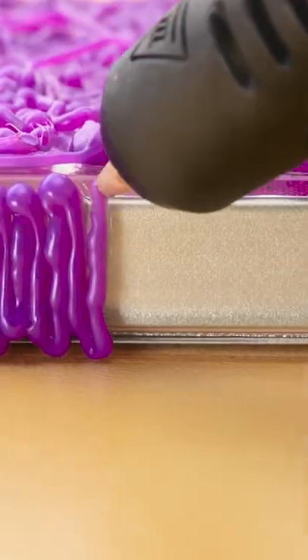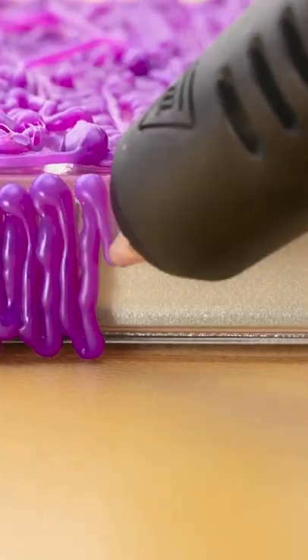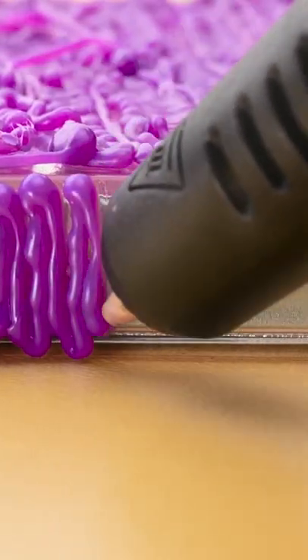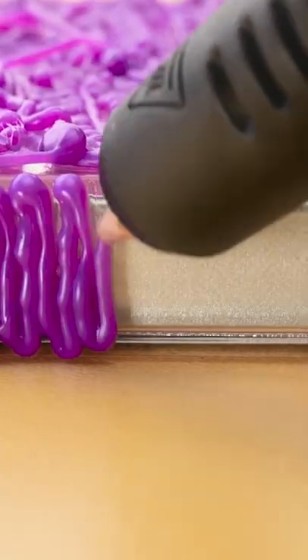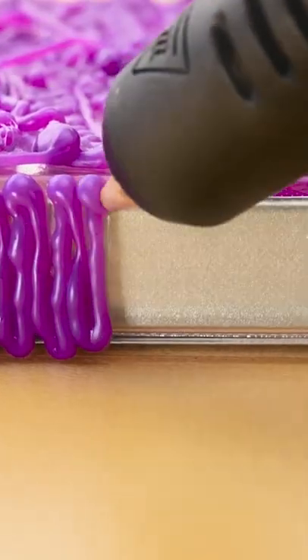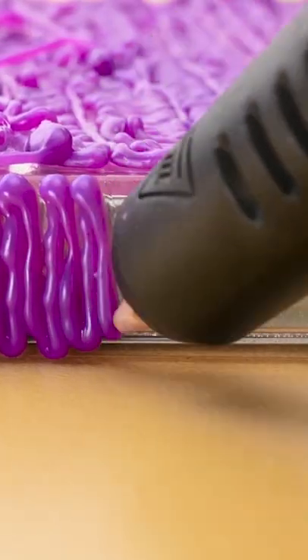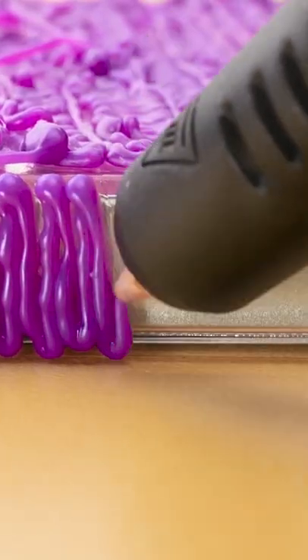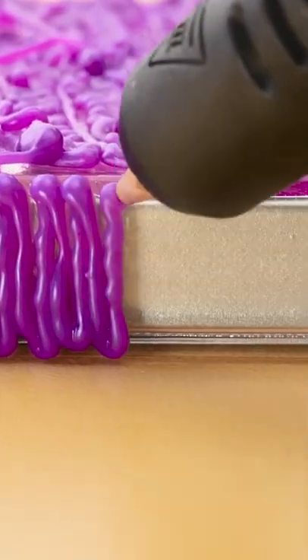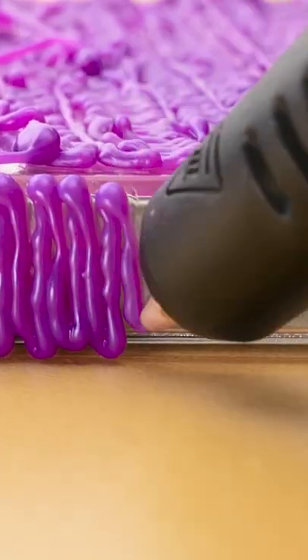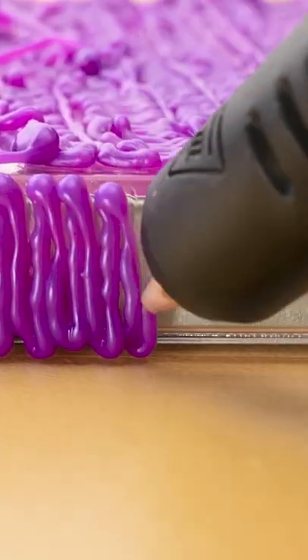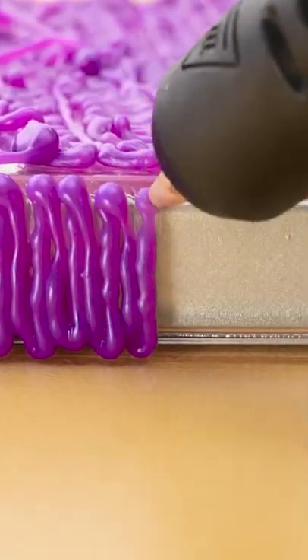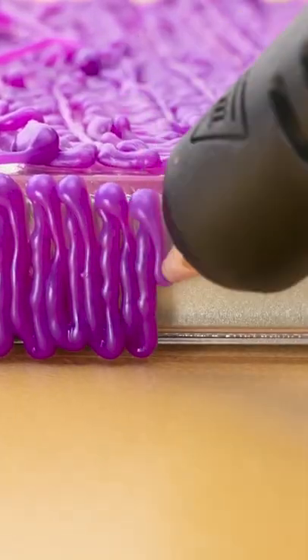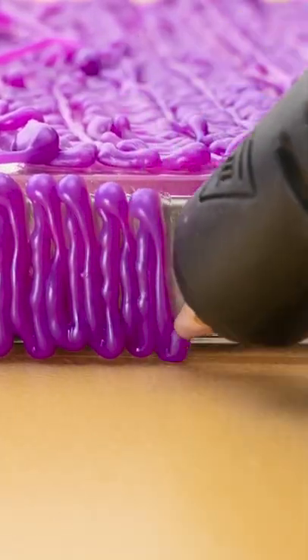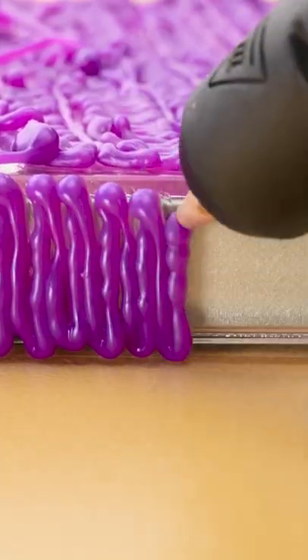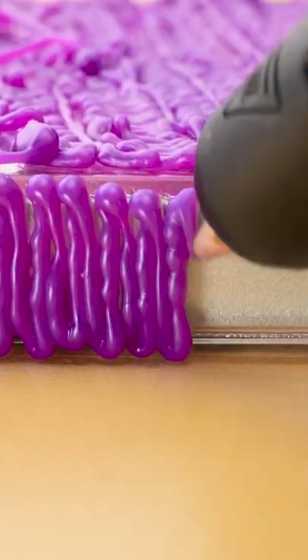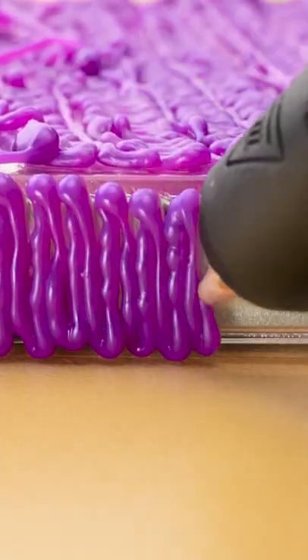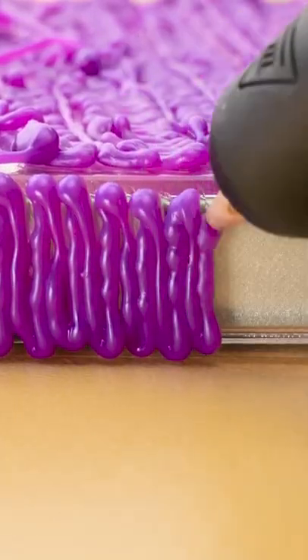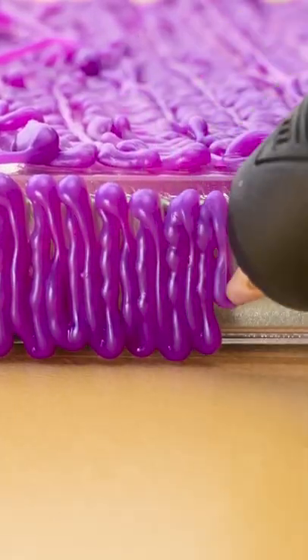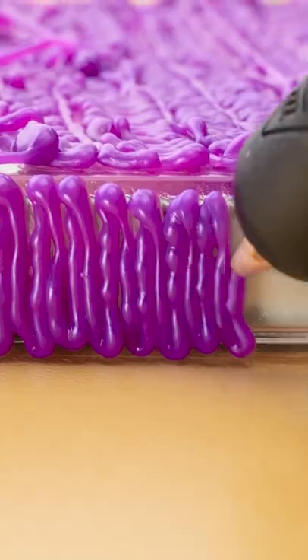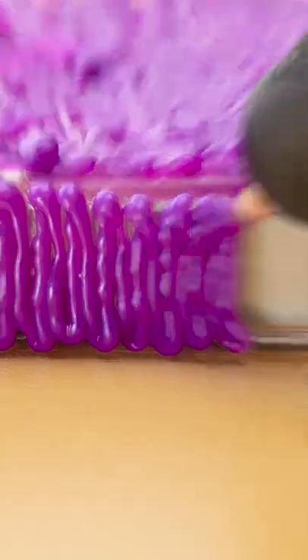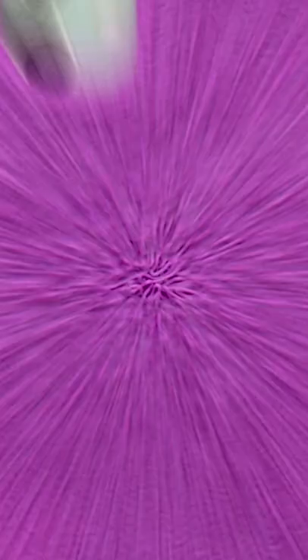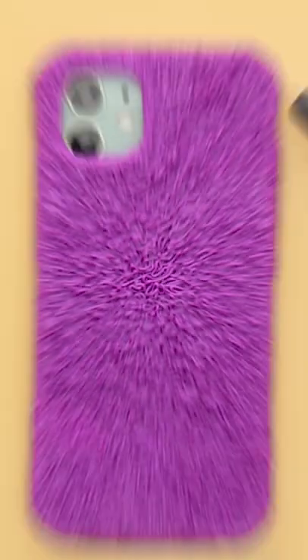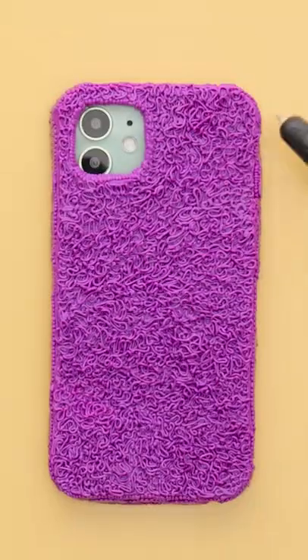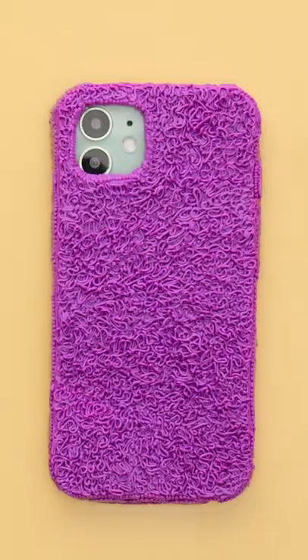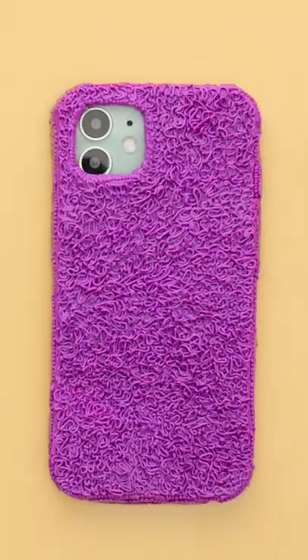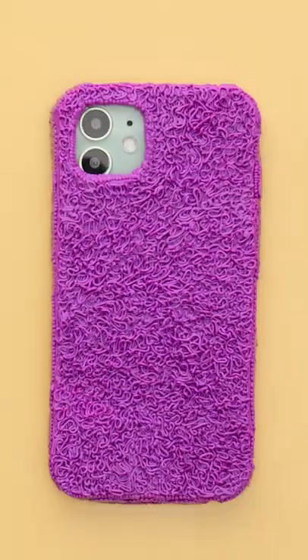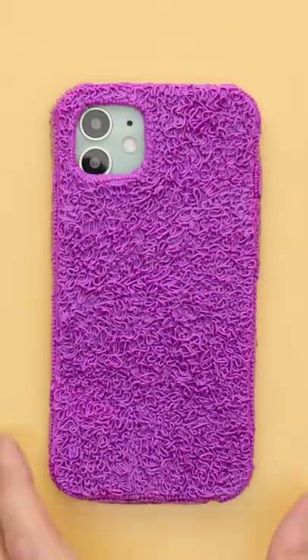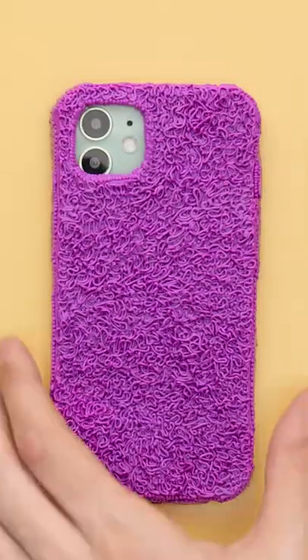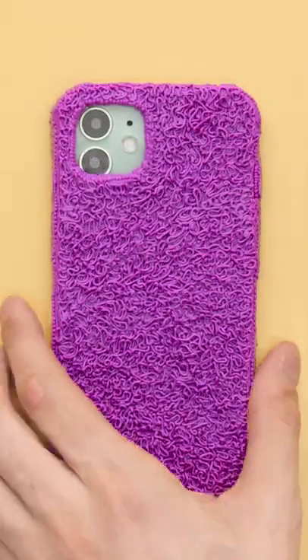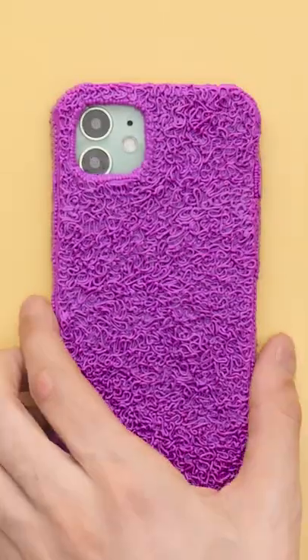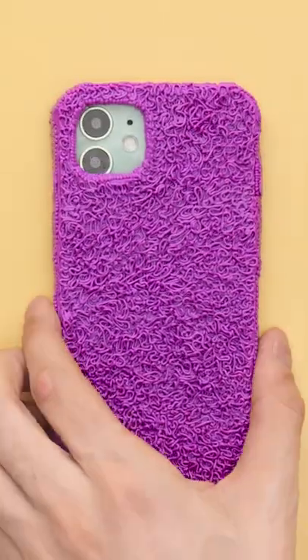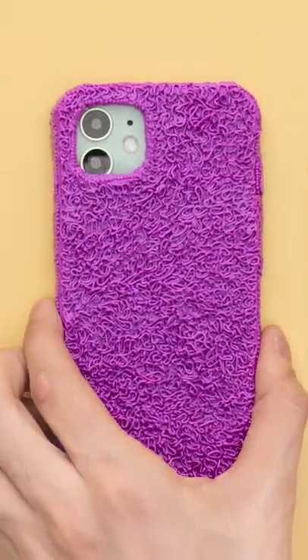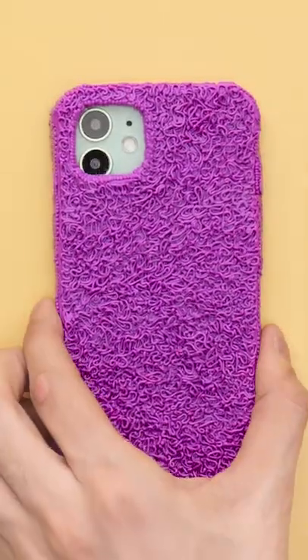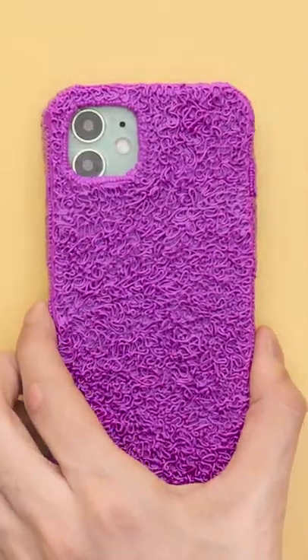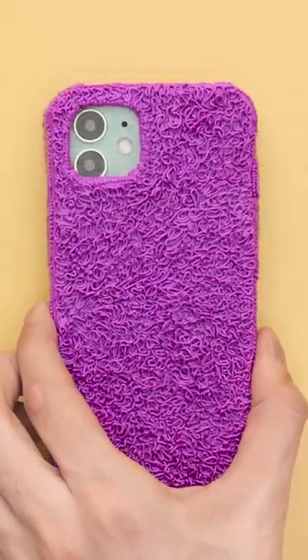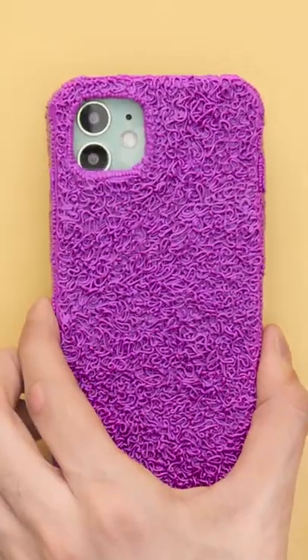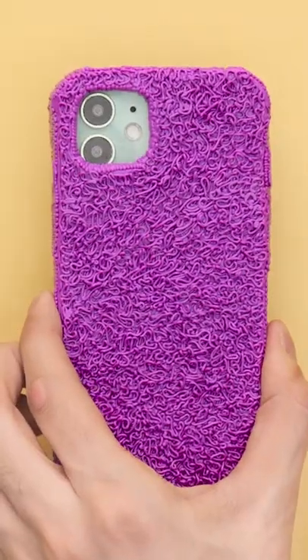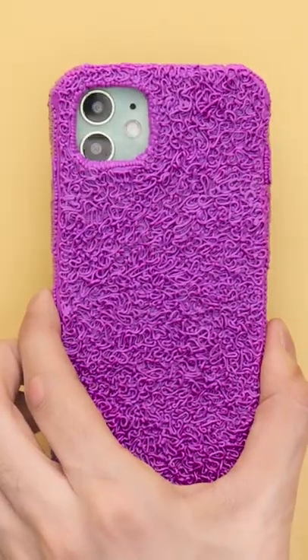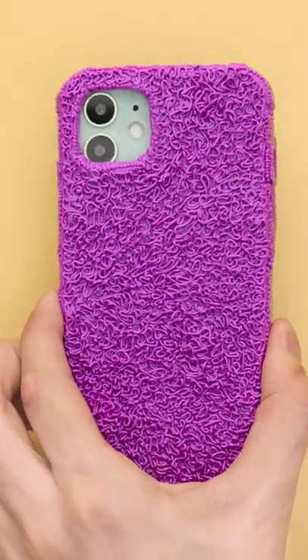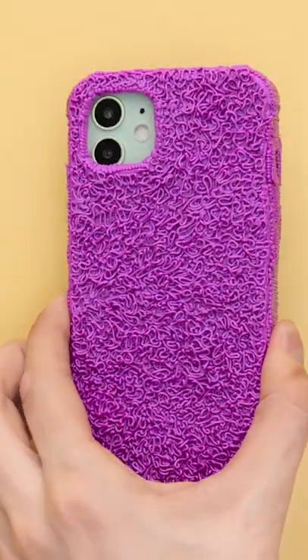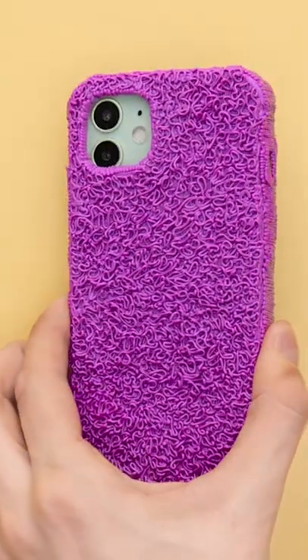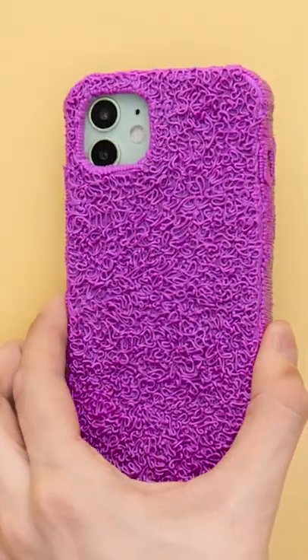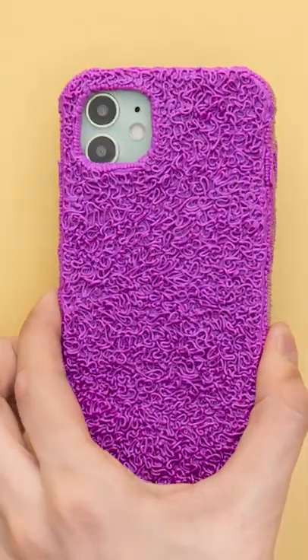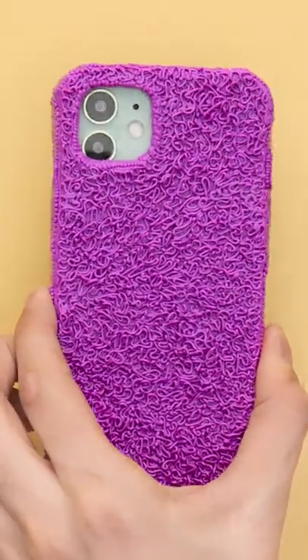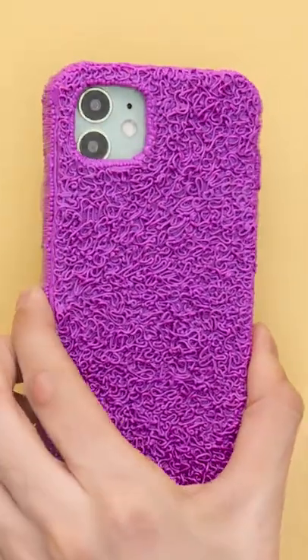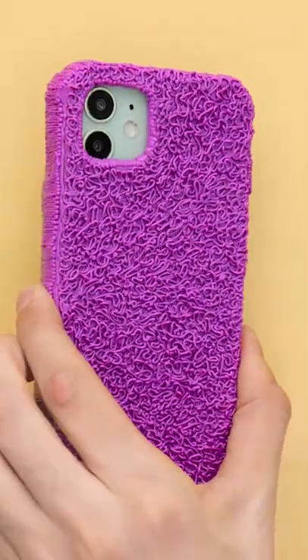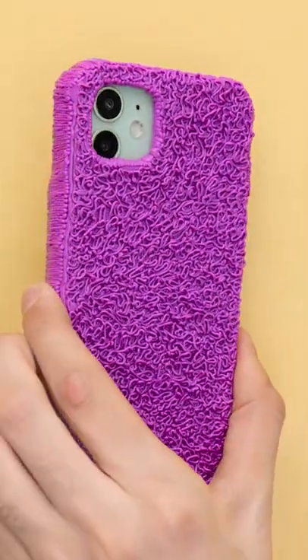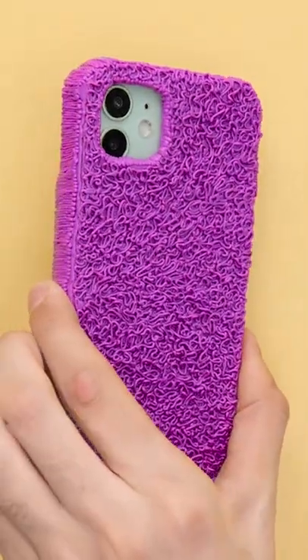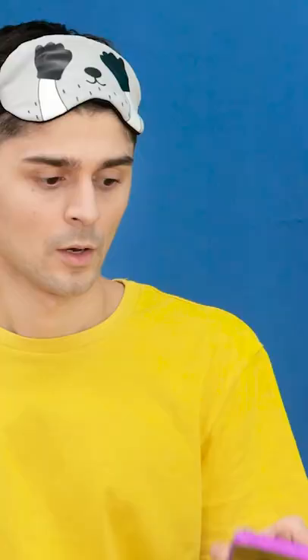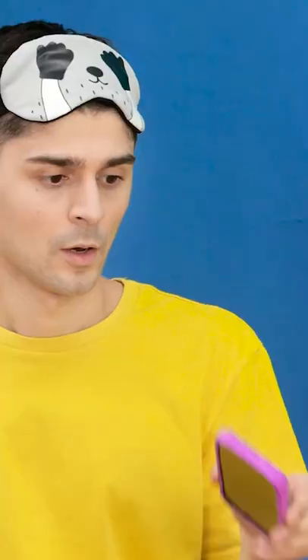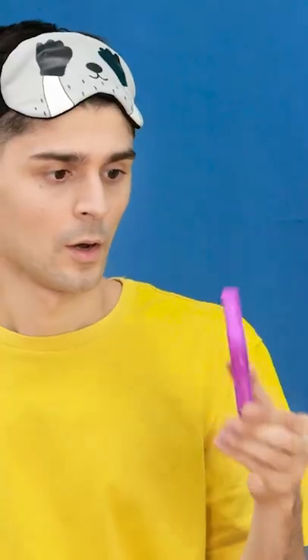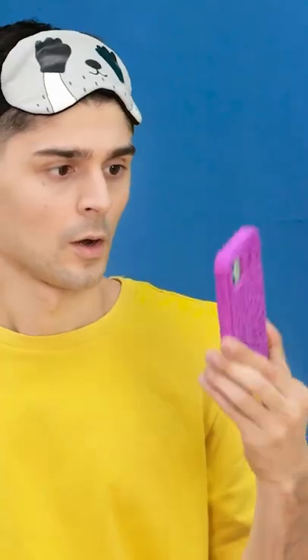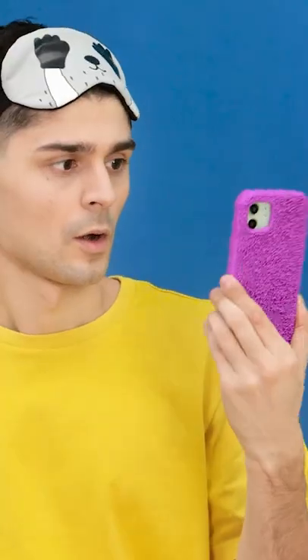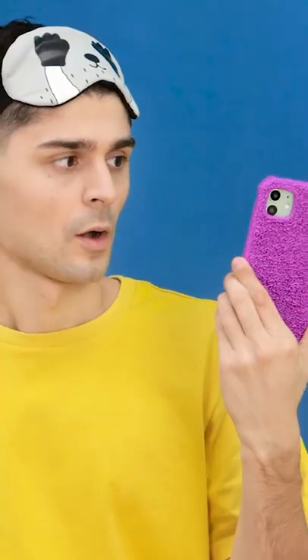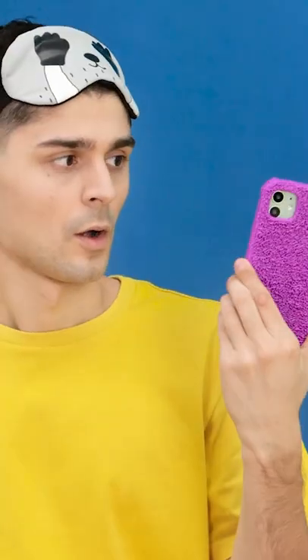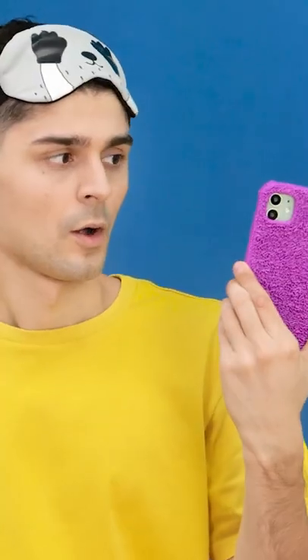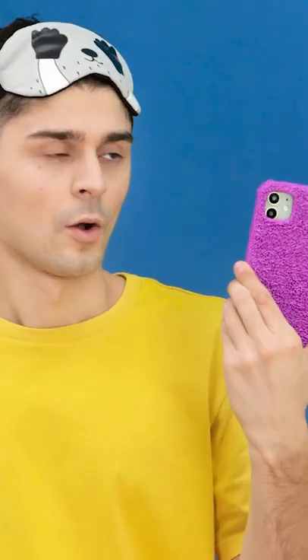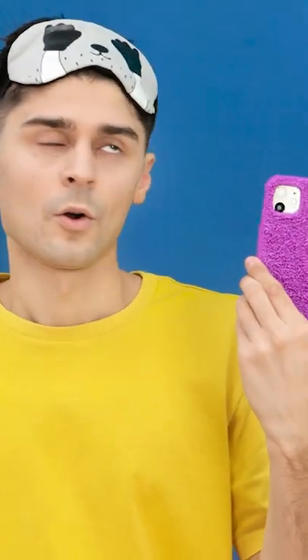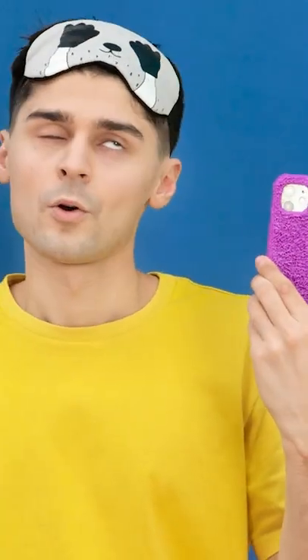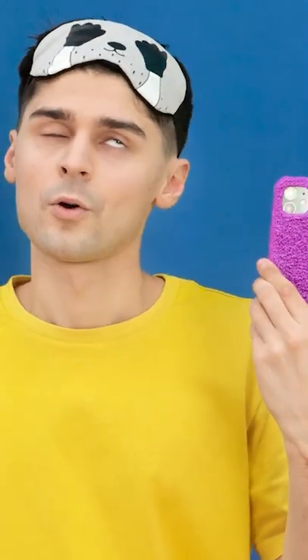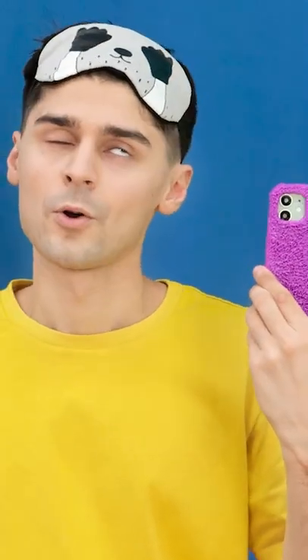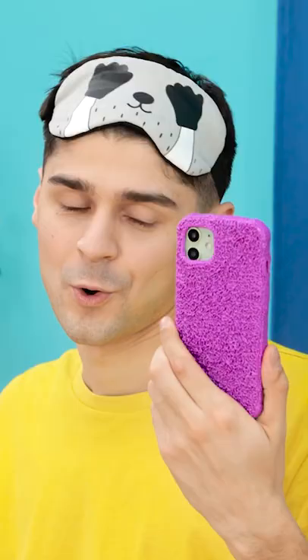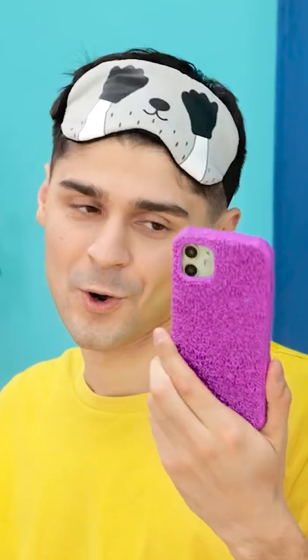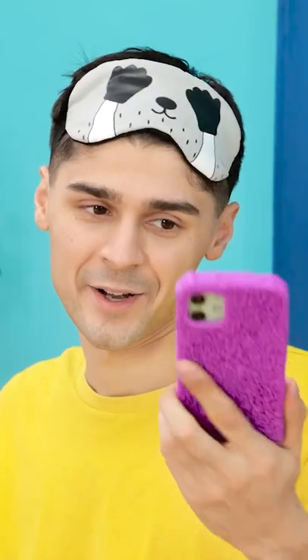Now that I've done the top, I'll do the sides too. I want to make sure that this is well covered too. There! I totally covered the whole phone case!